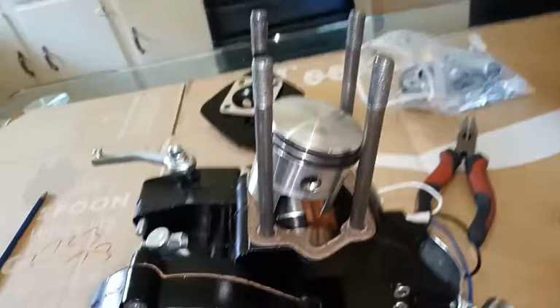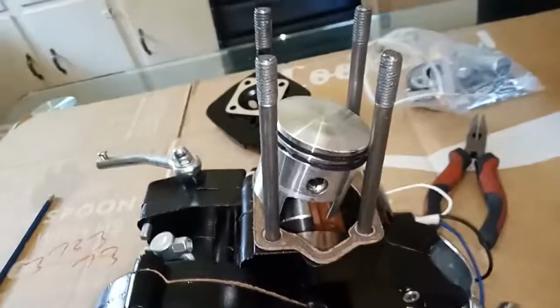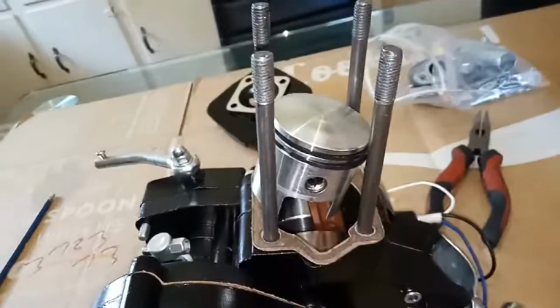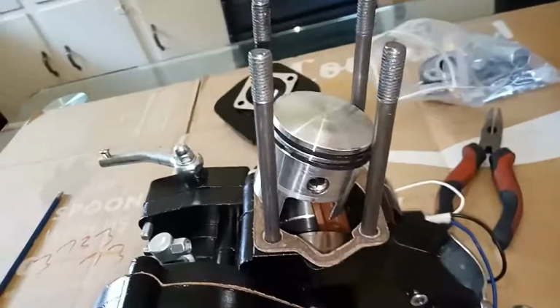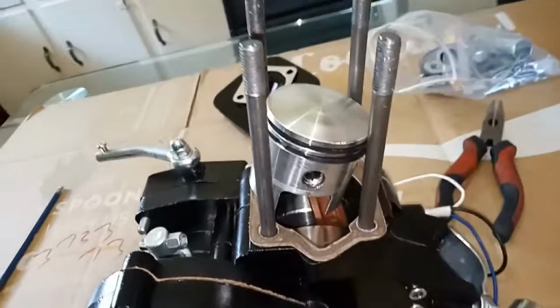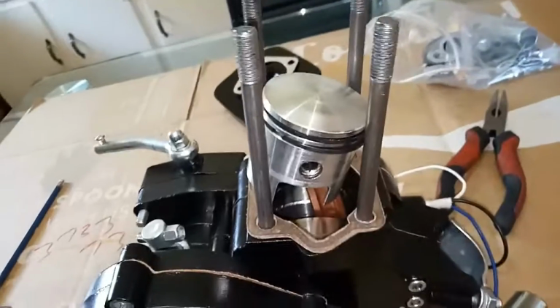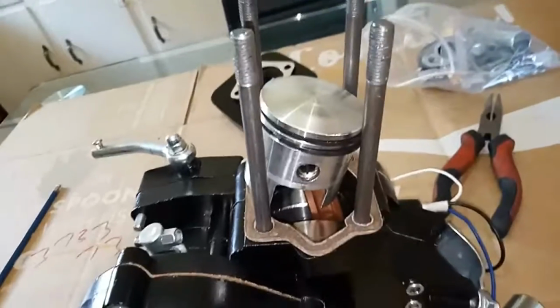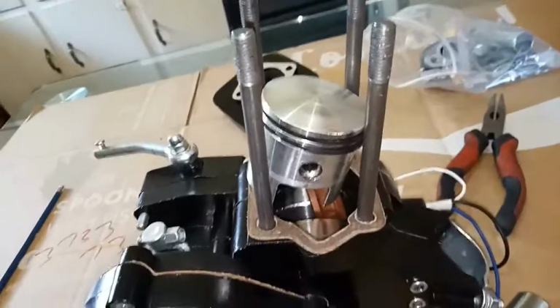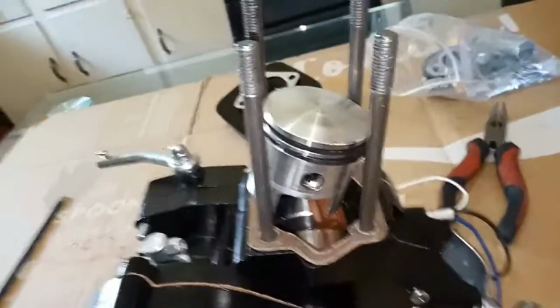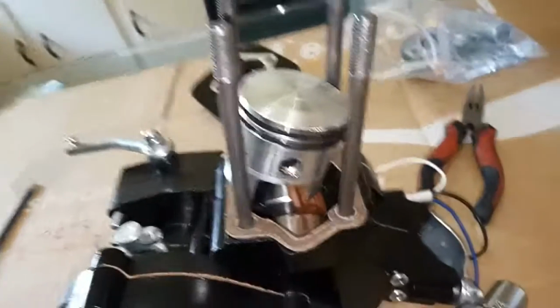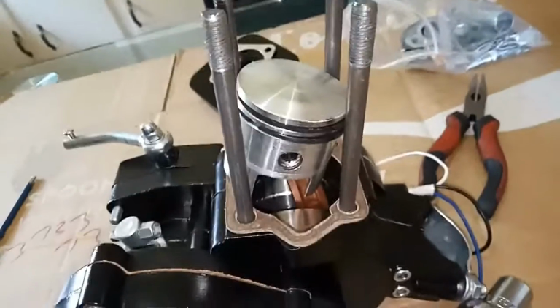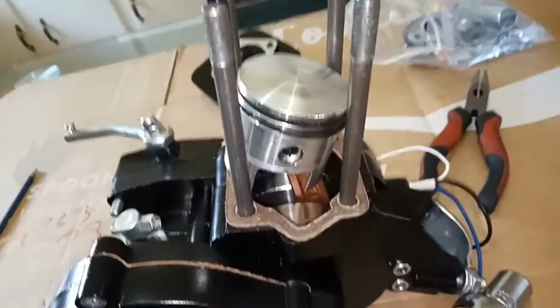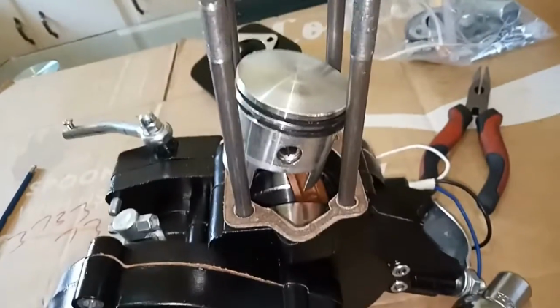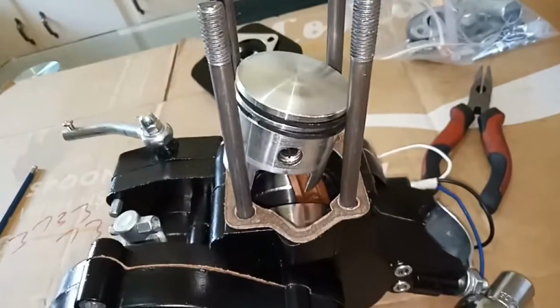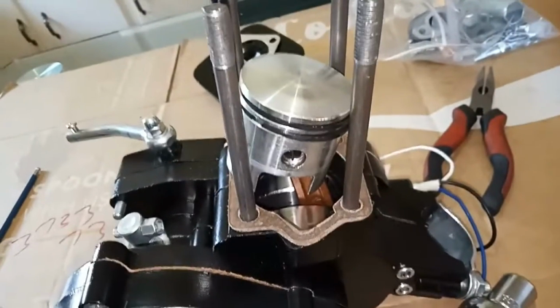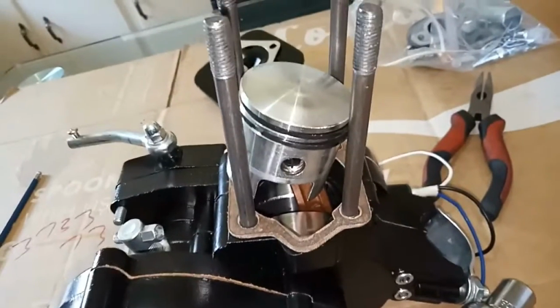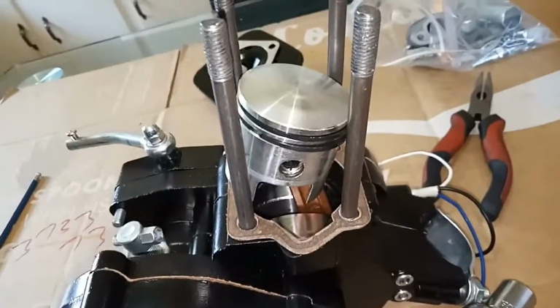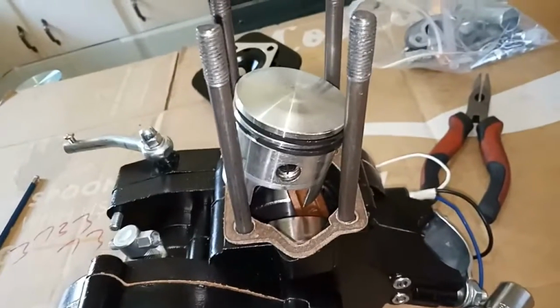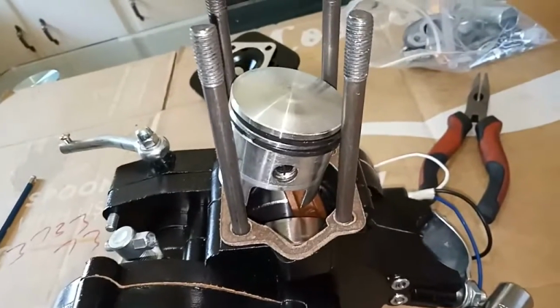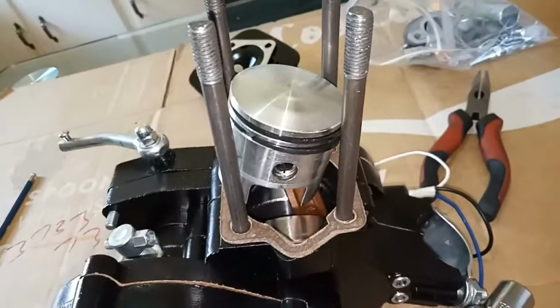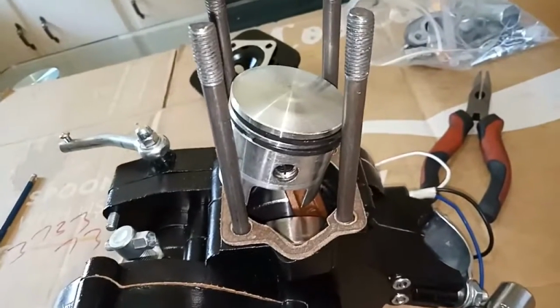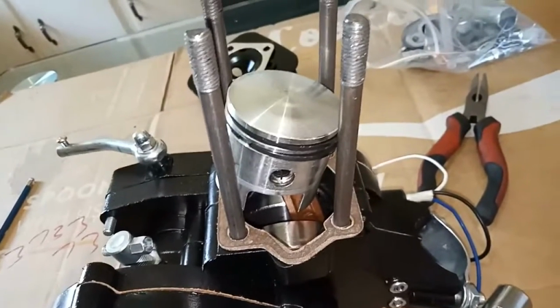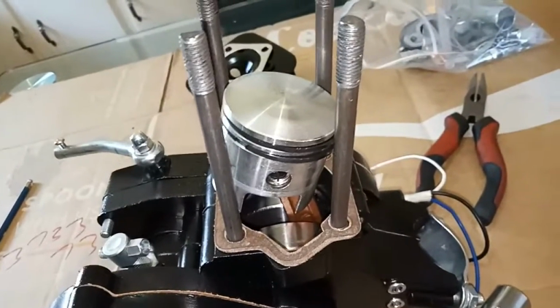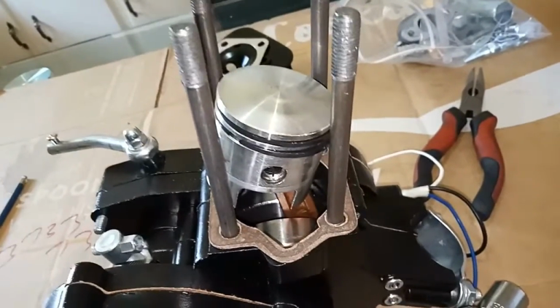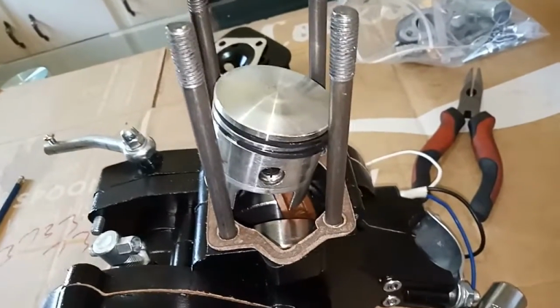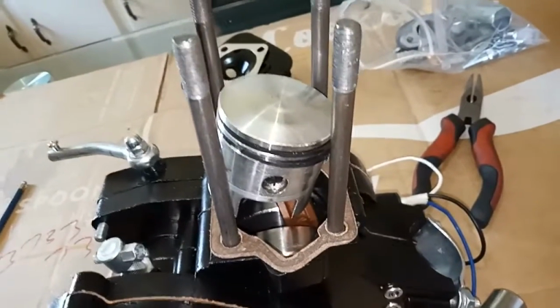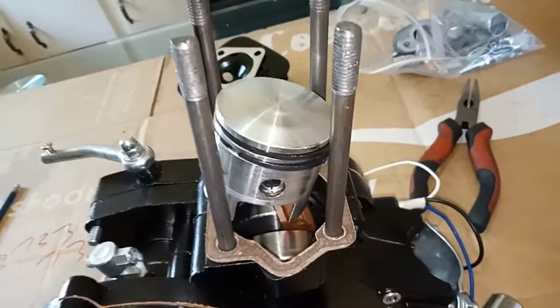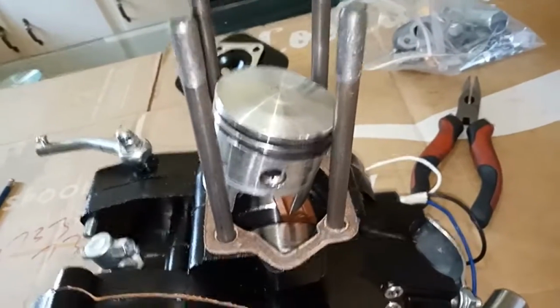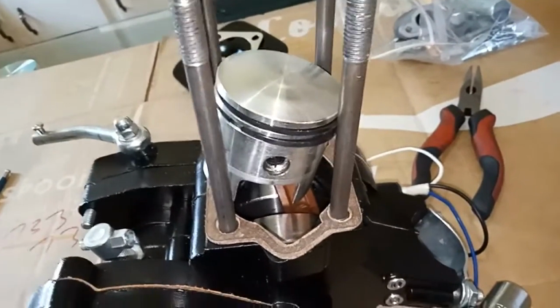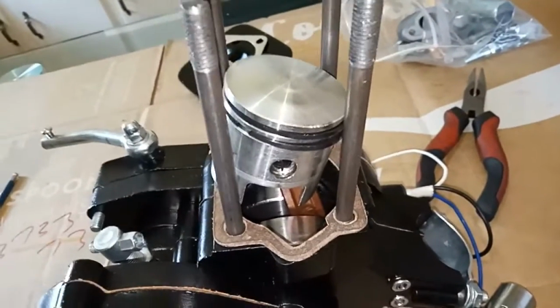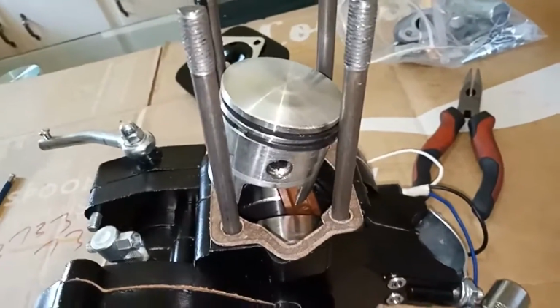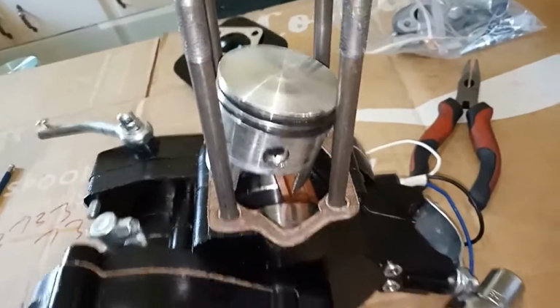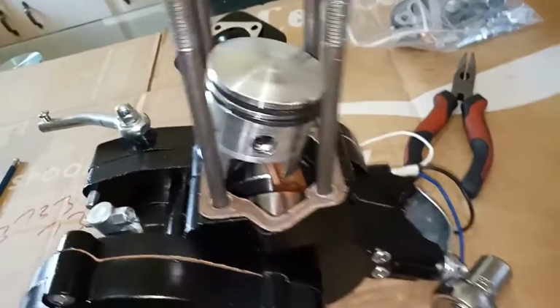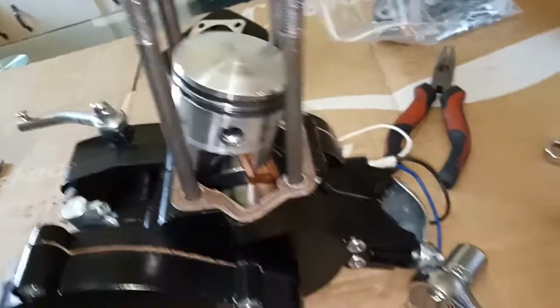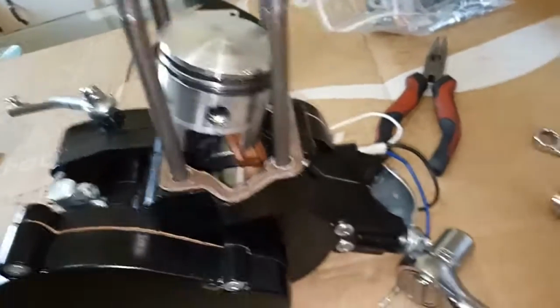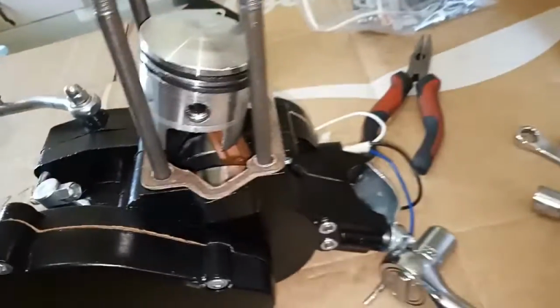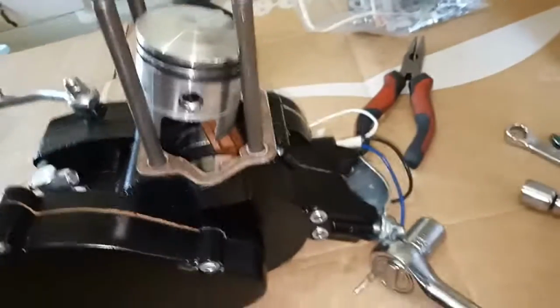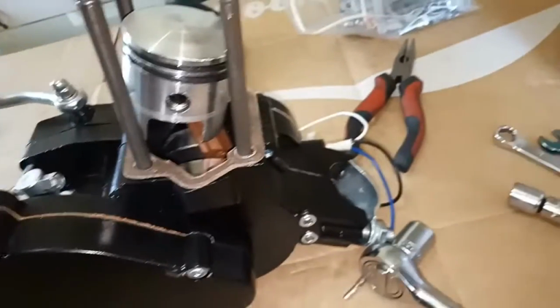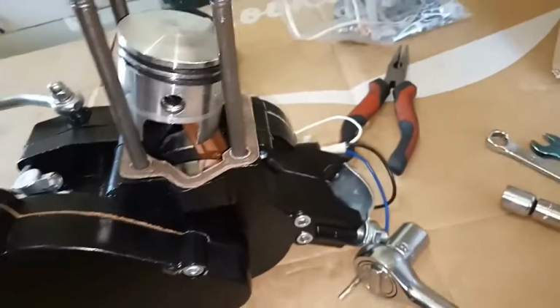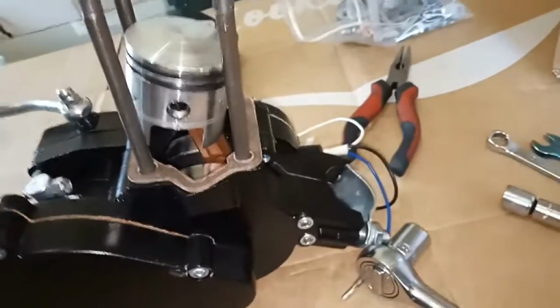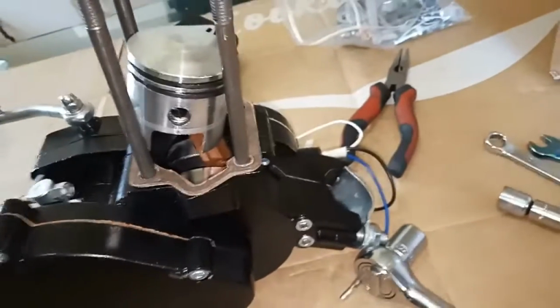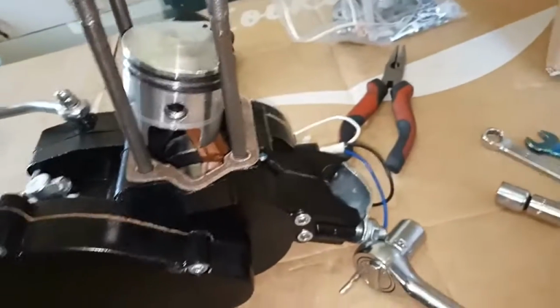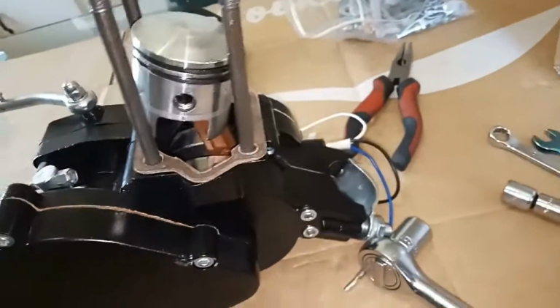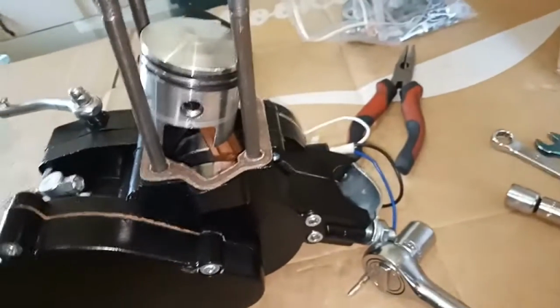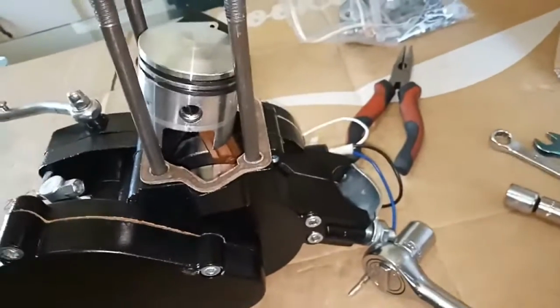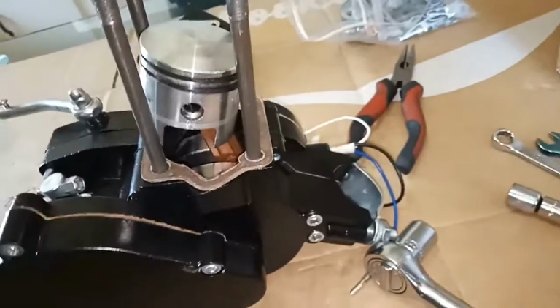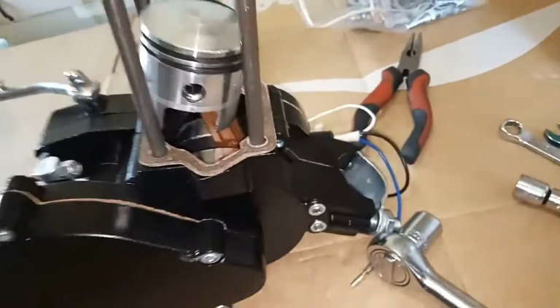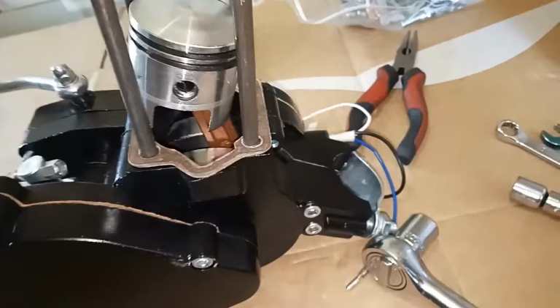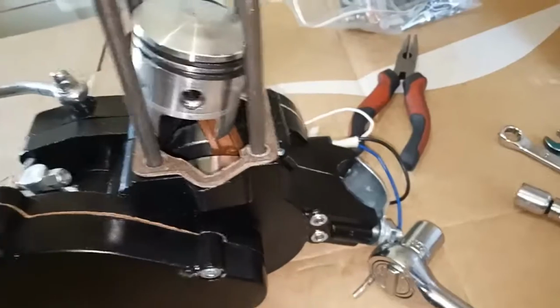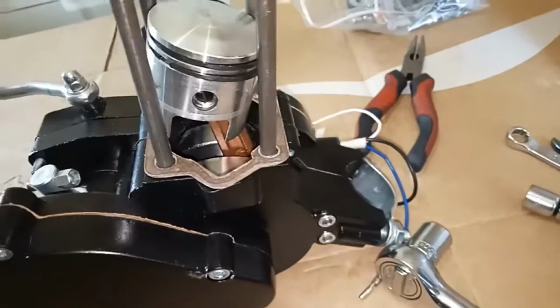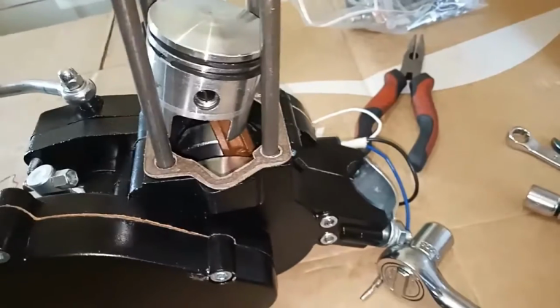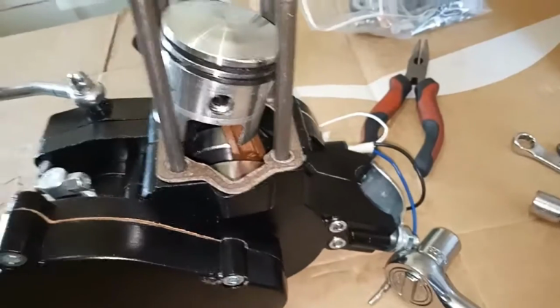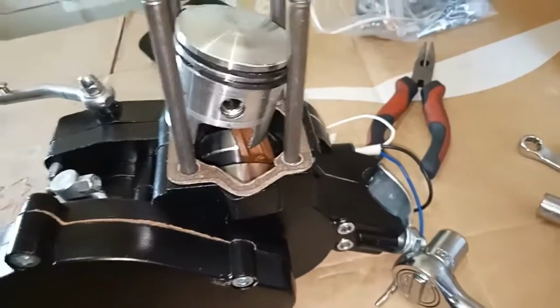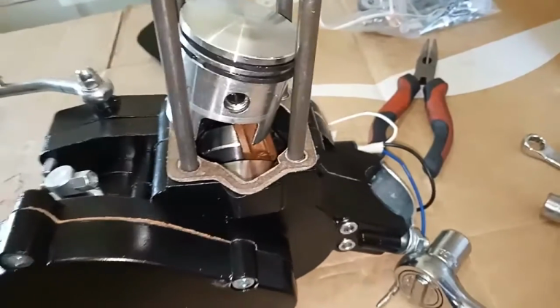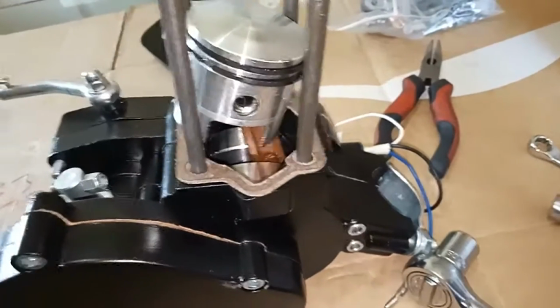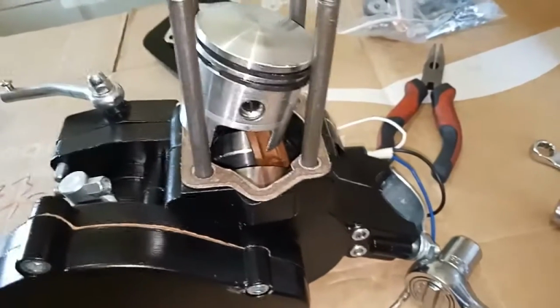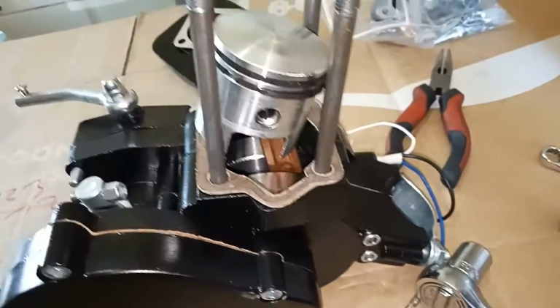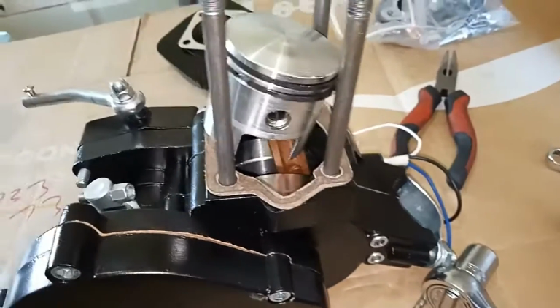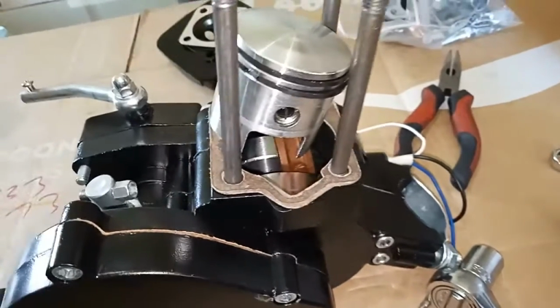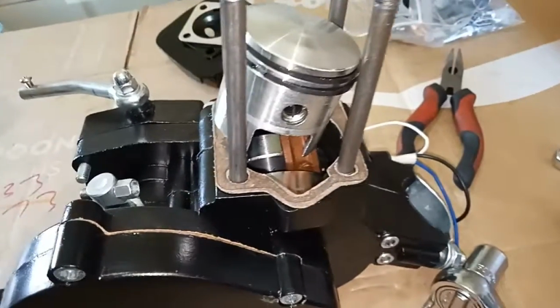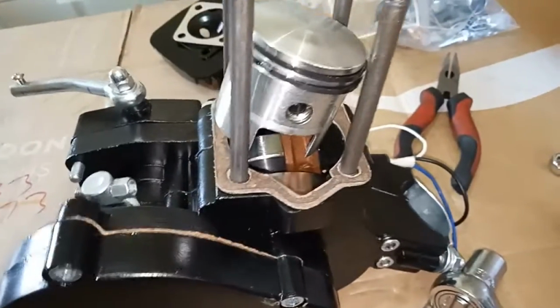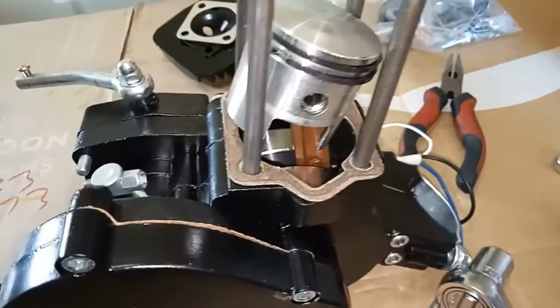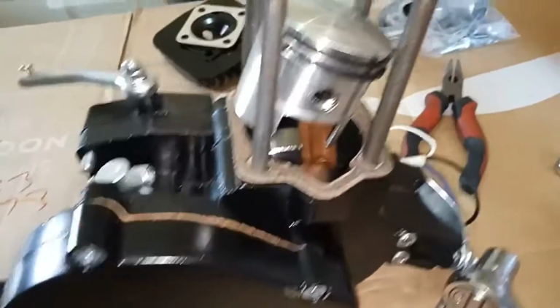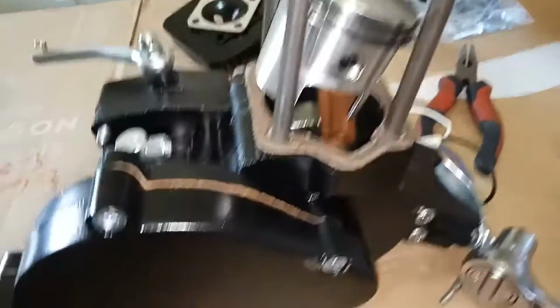Had a moment of freak out — I was like, oh no, the piston's backwards — but then I remembered I'd actually turned the motor around while I was removing the head.